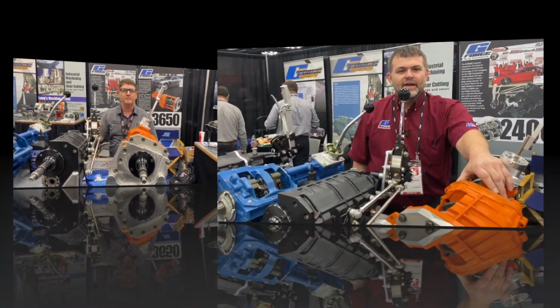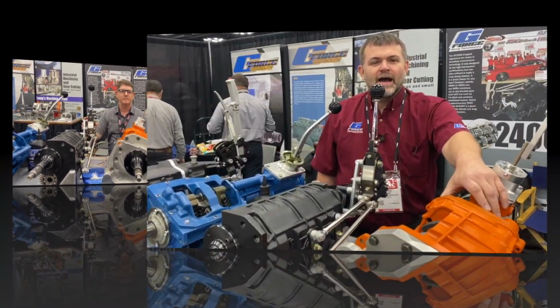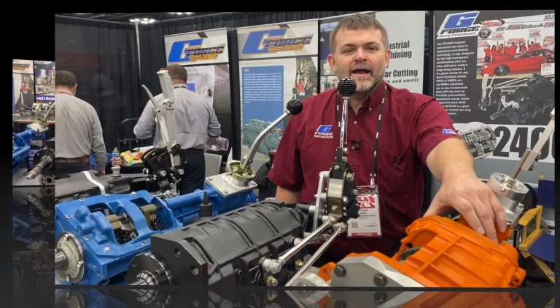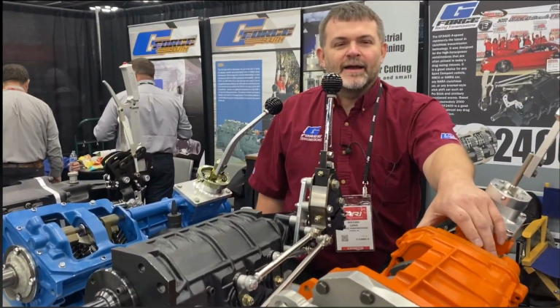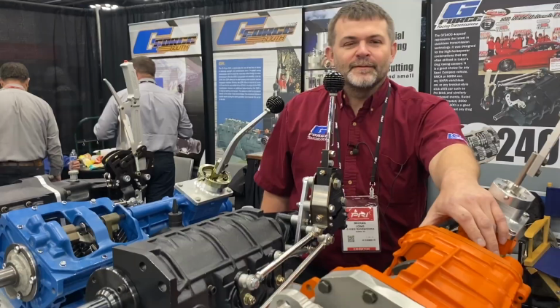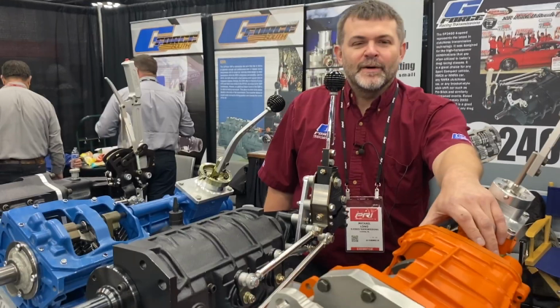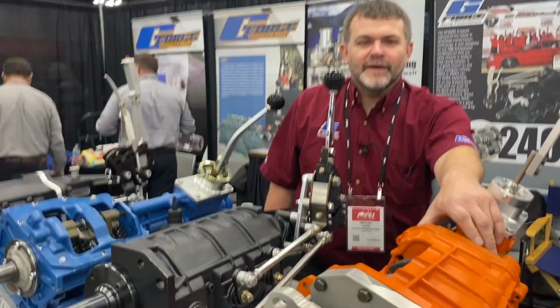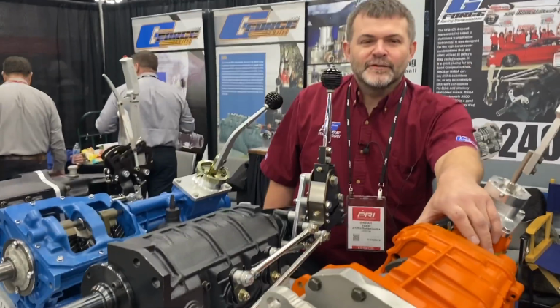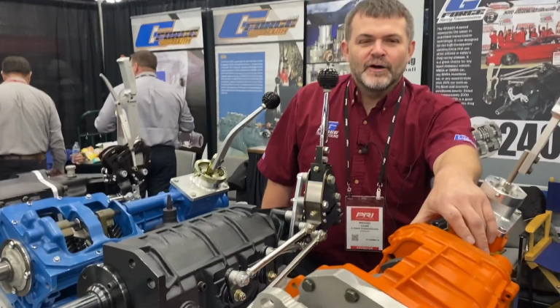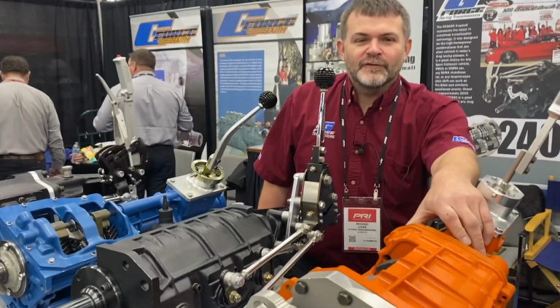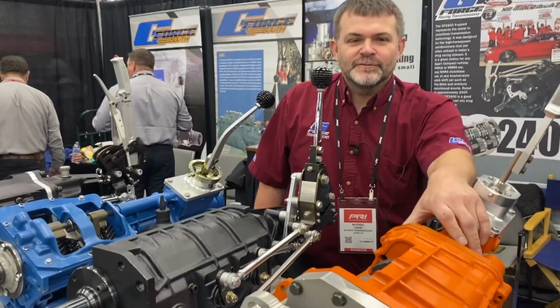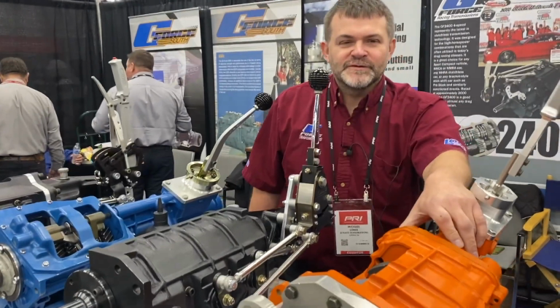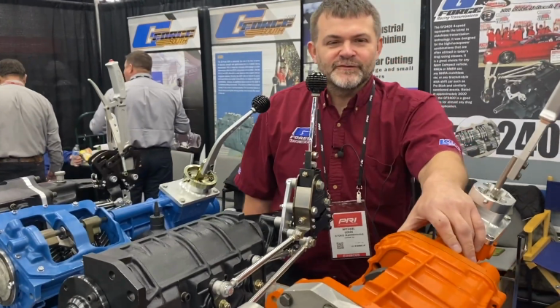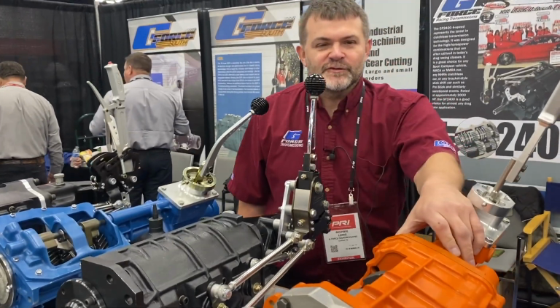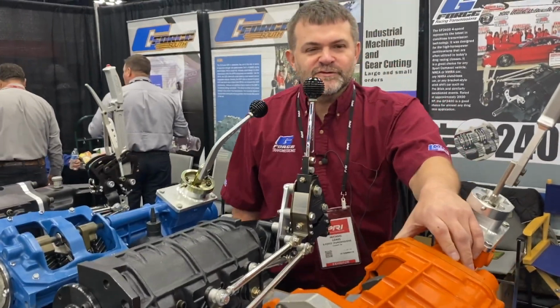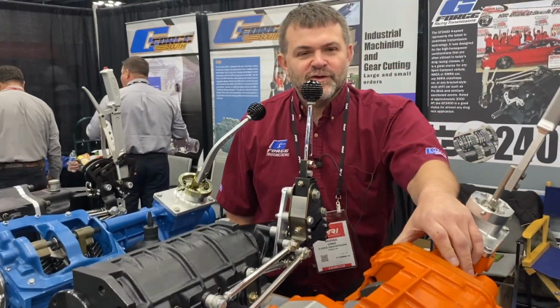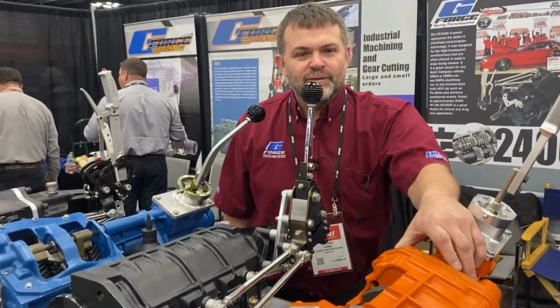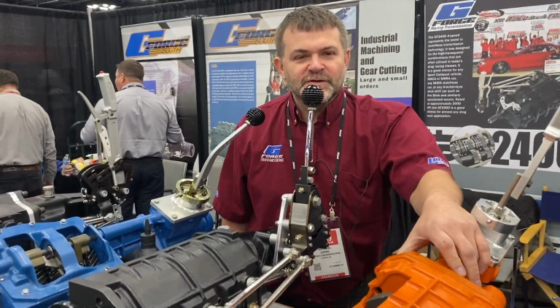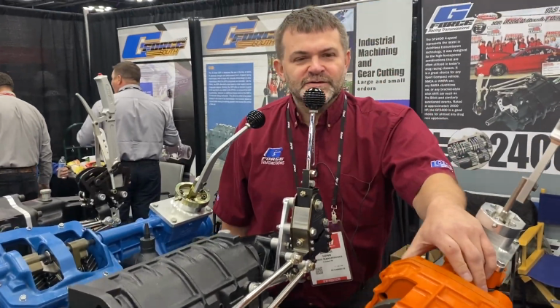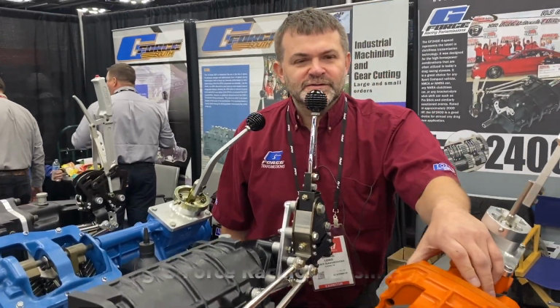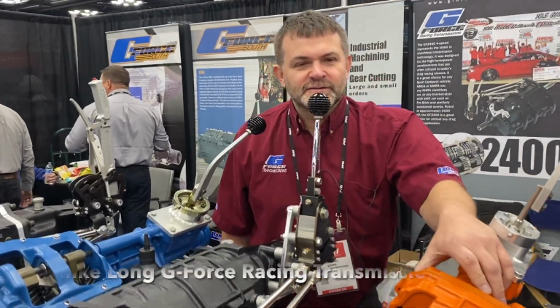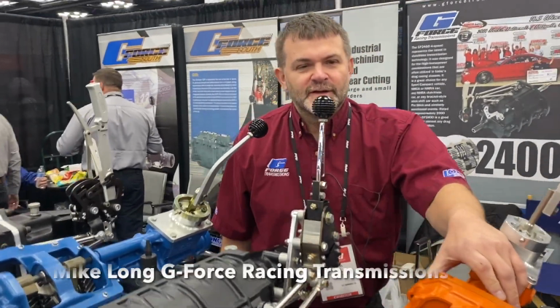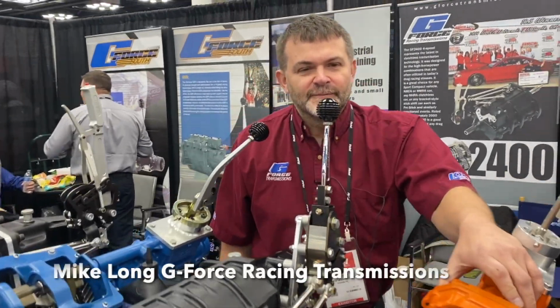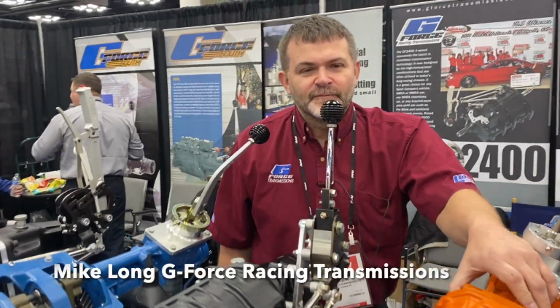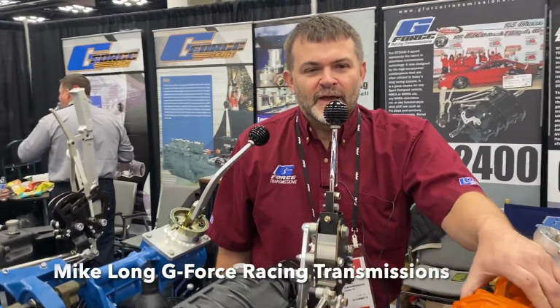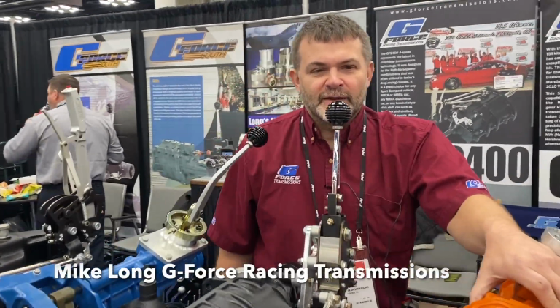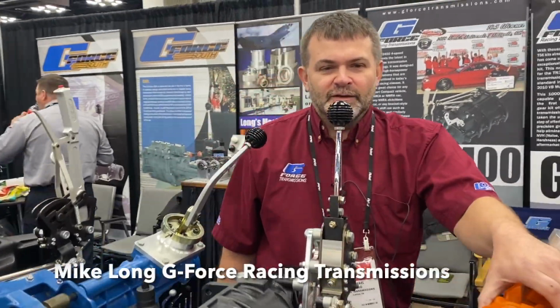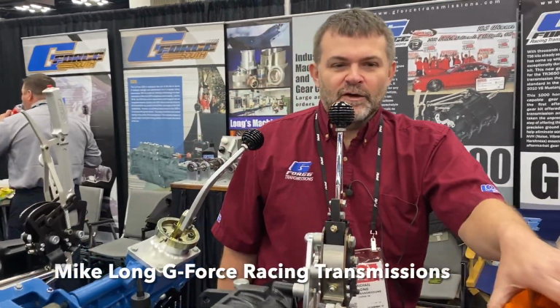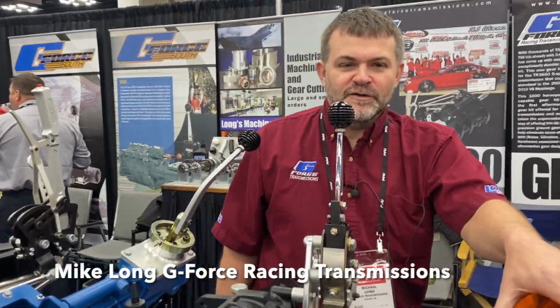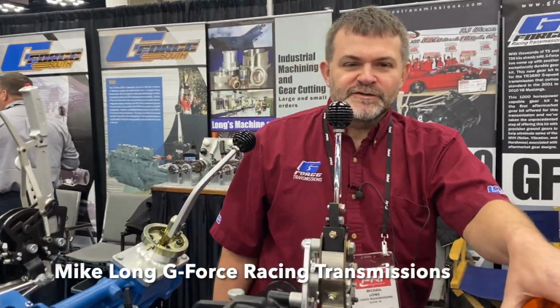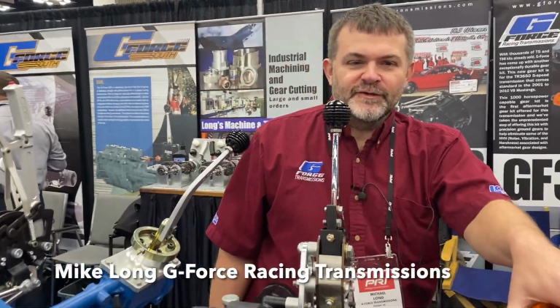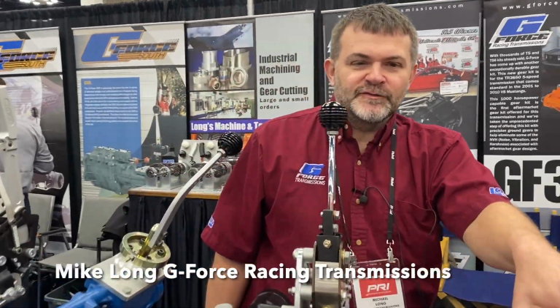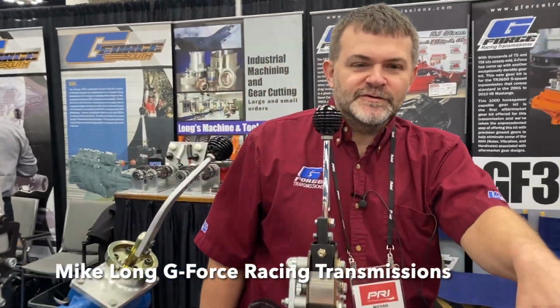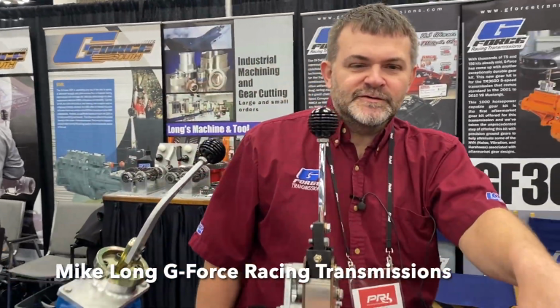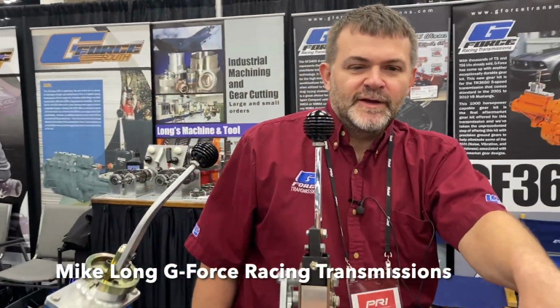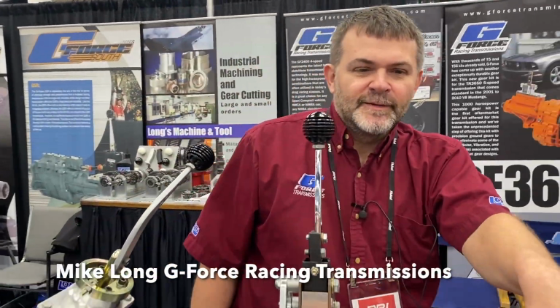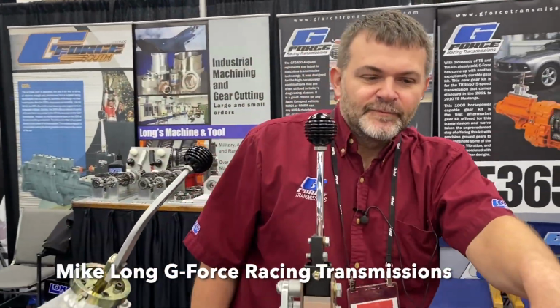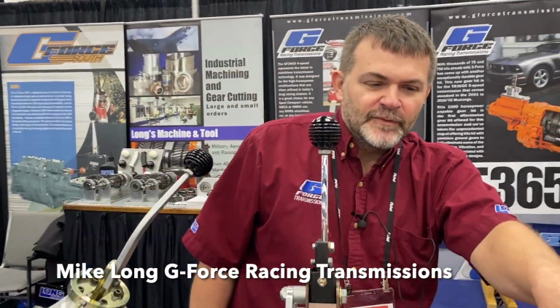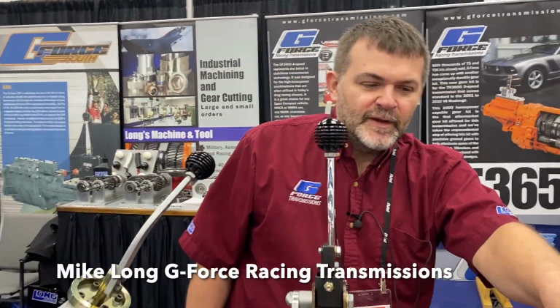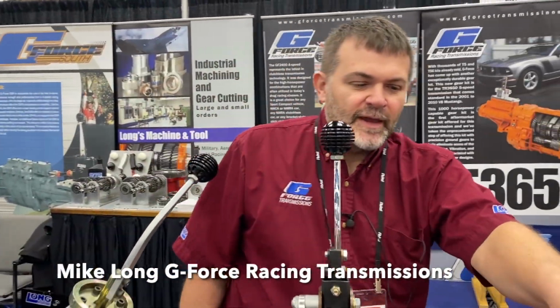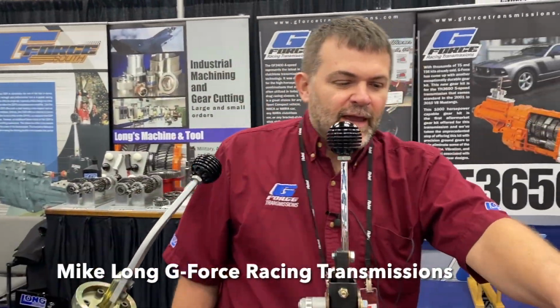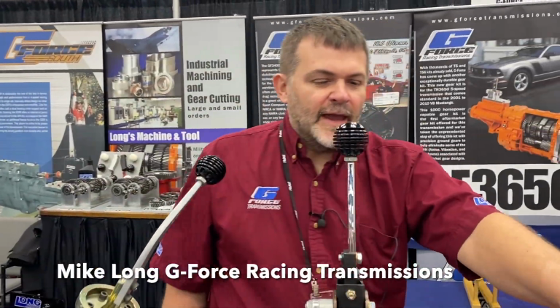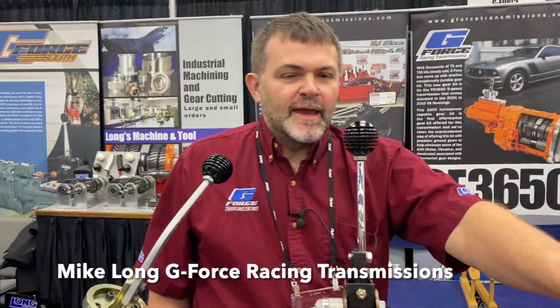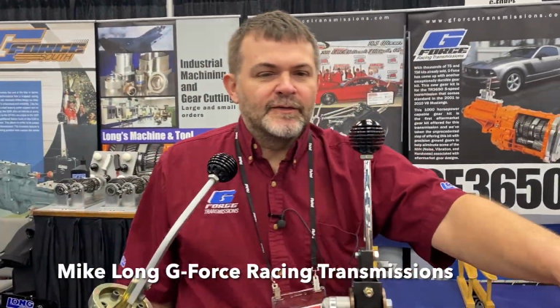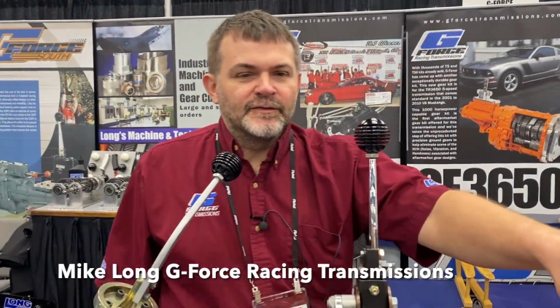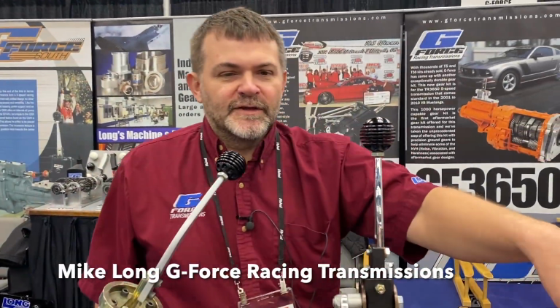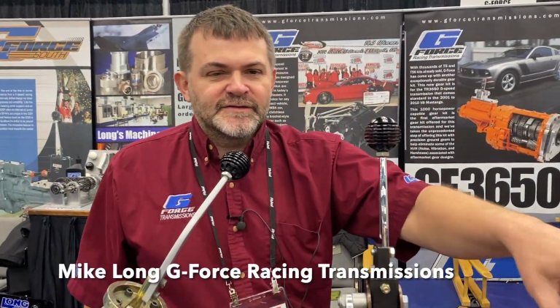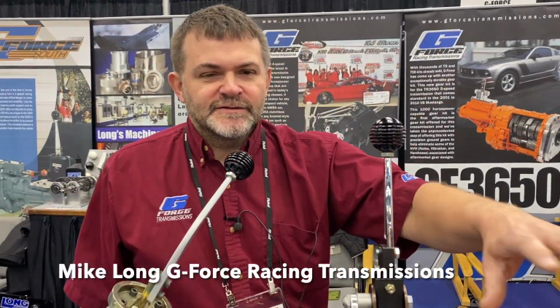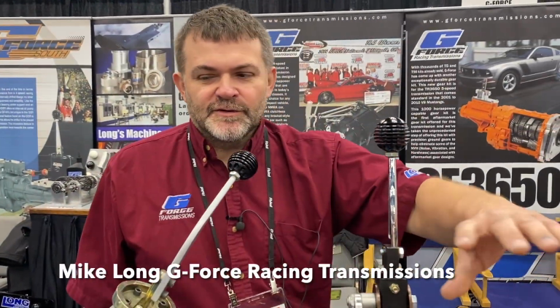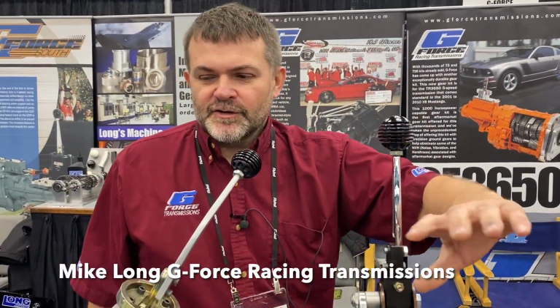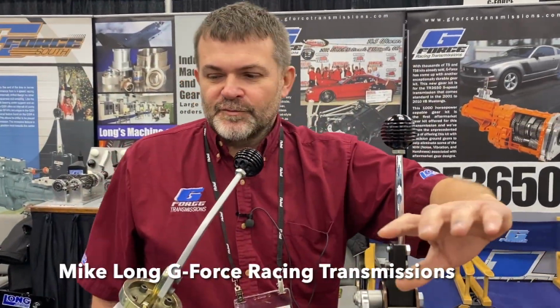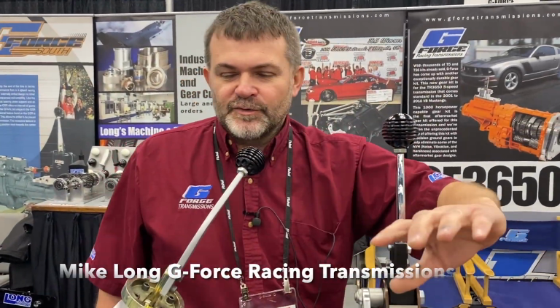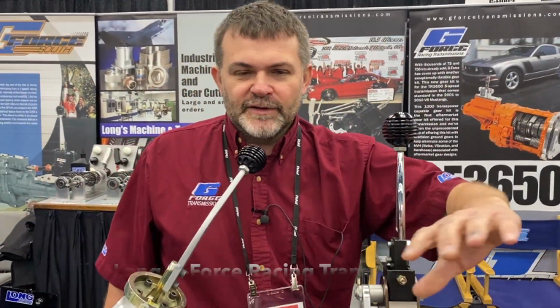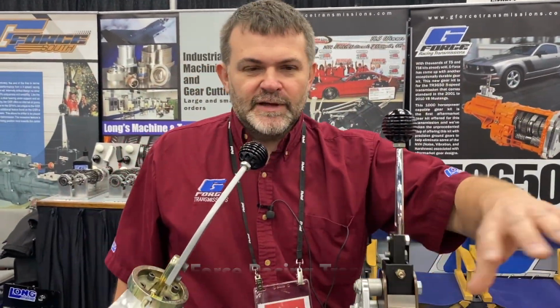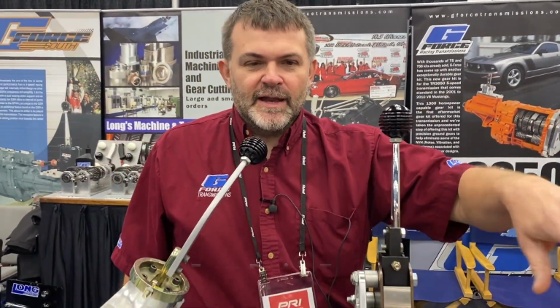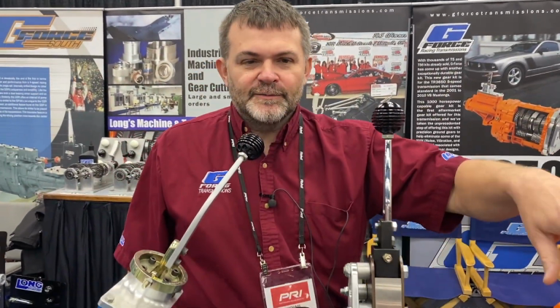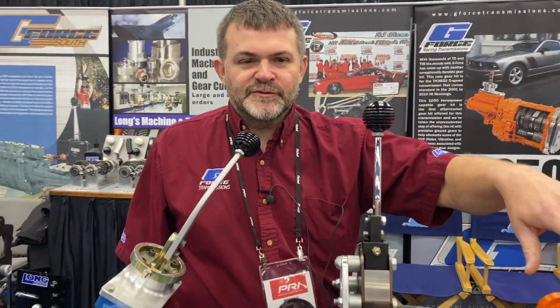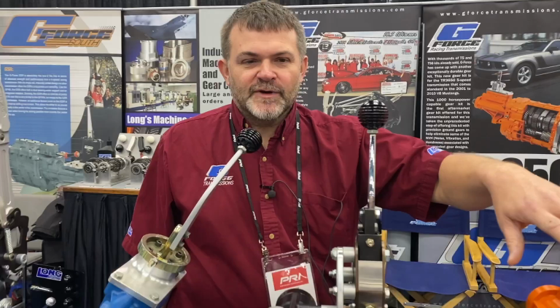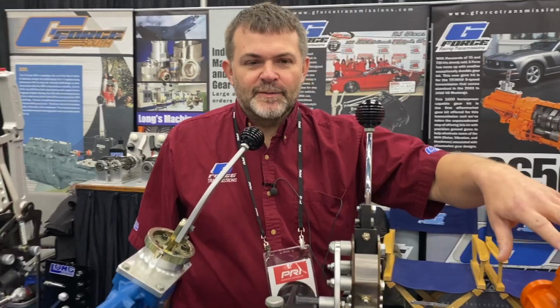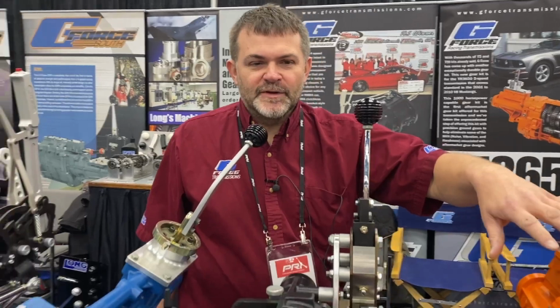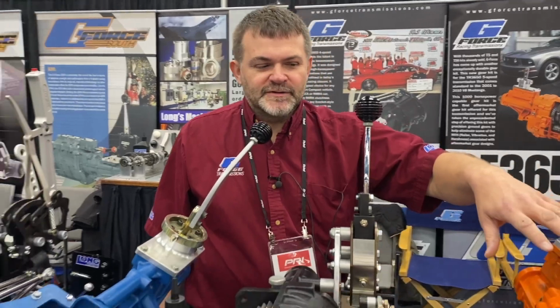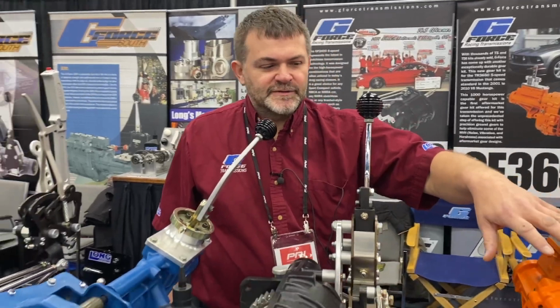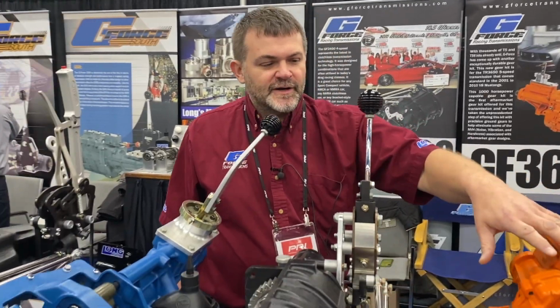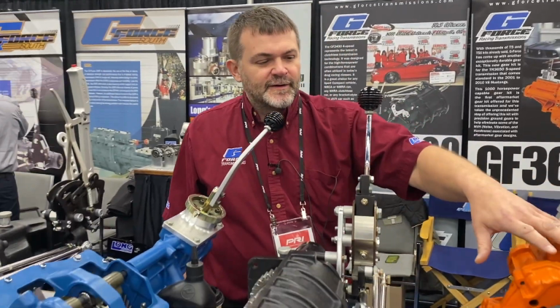Hi, I'm Mike Long from G-Force Transmissions and Long Shifters, and this is our complete lineup of transmissions here.